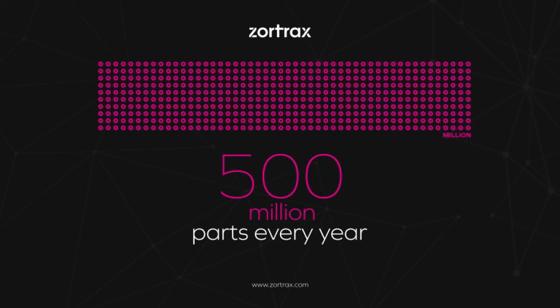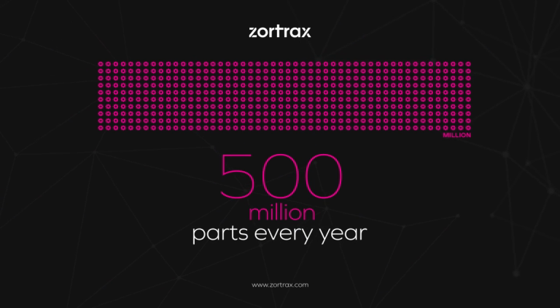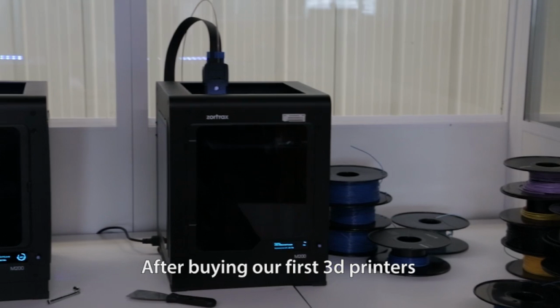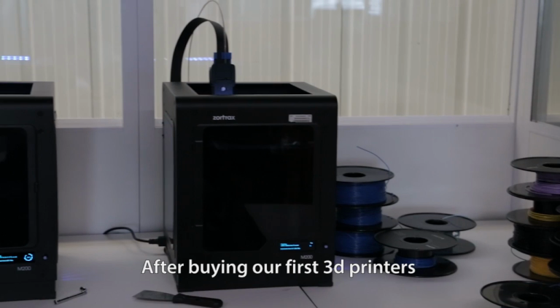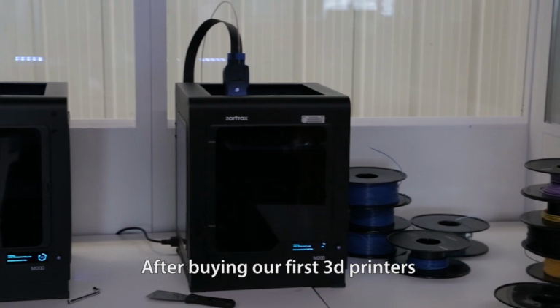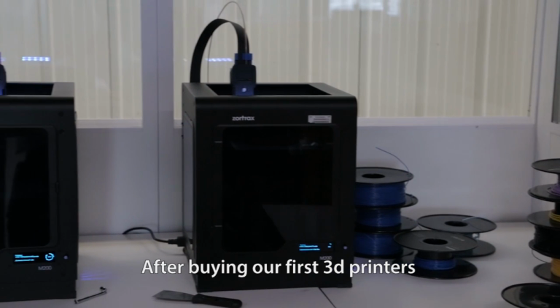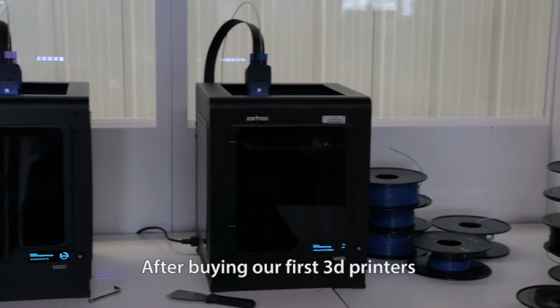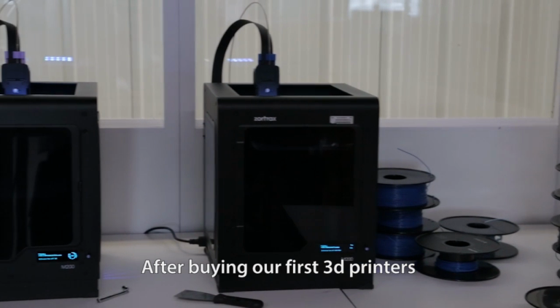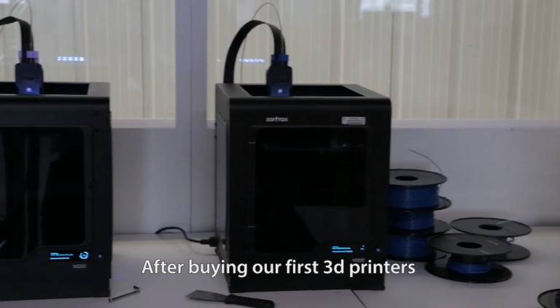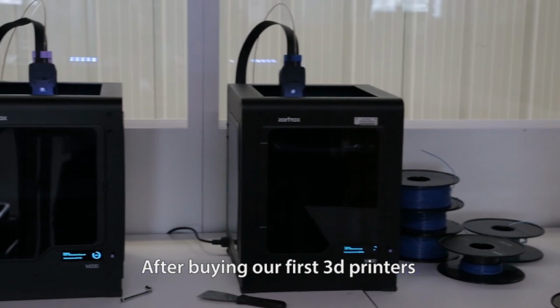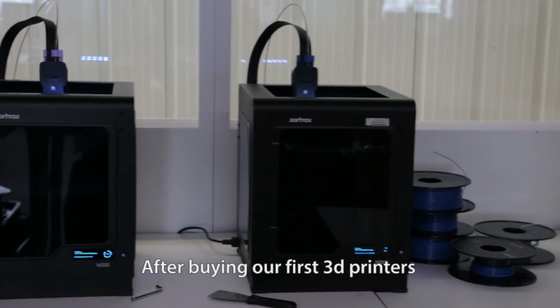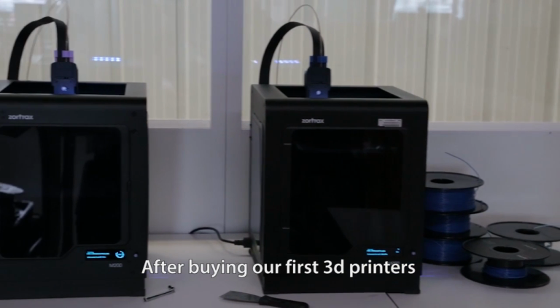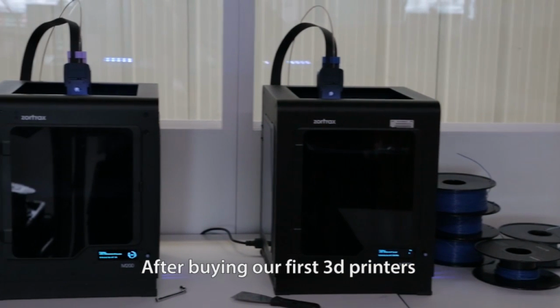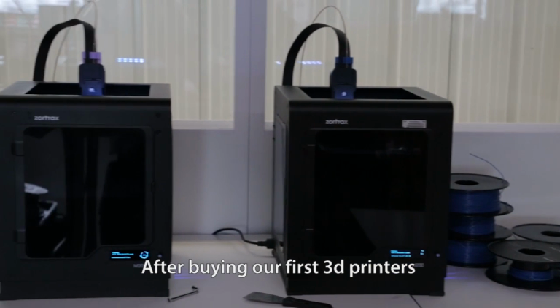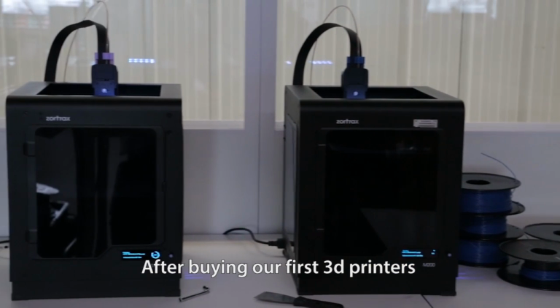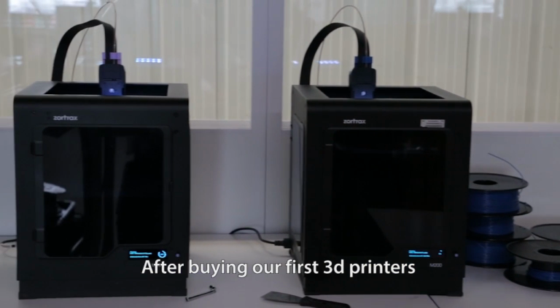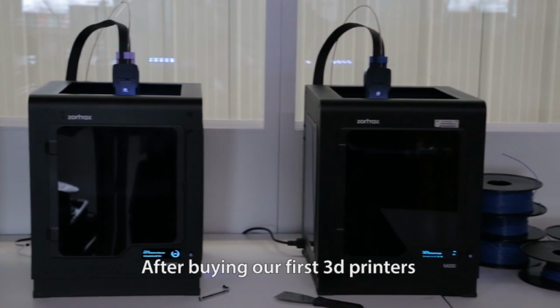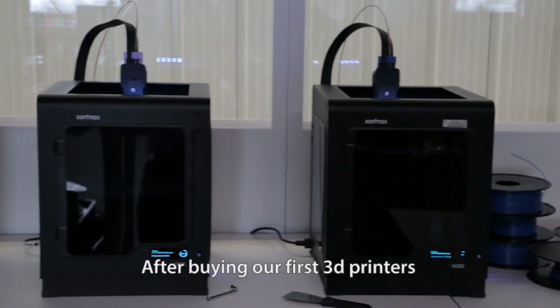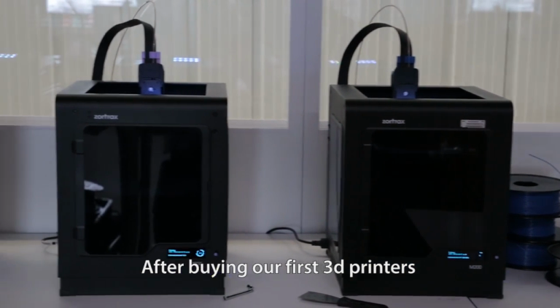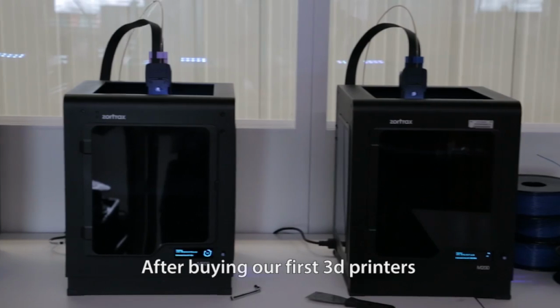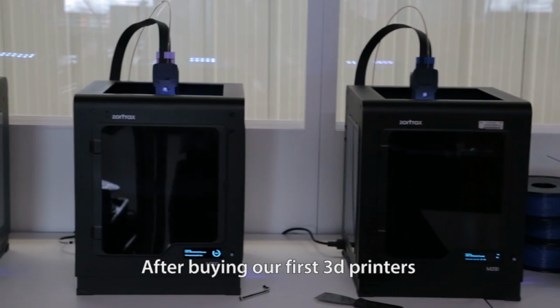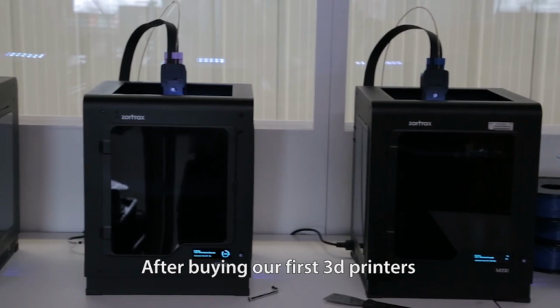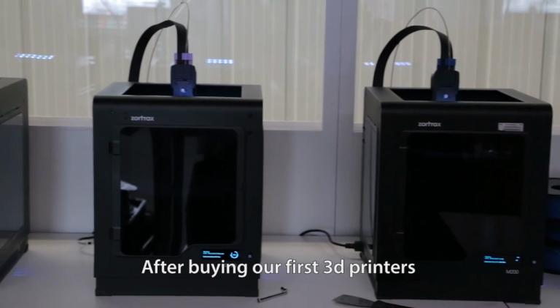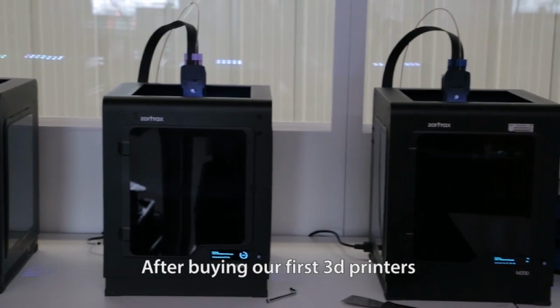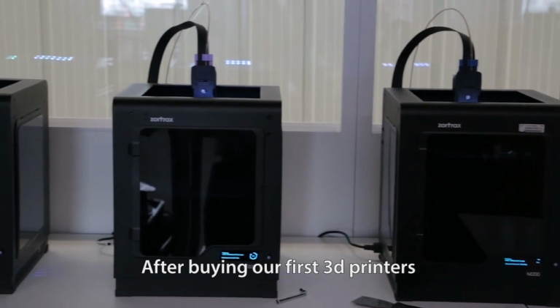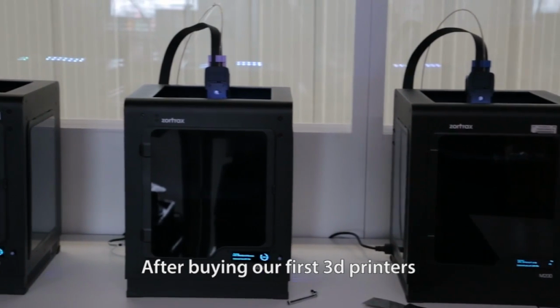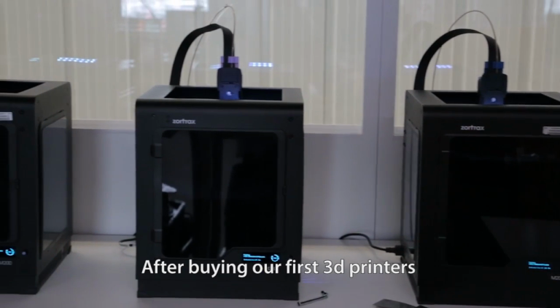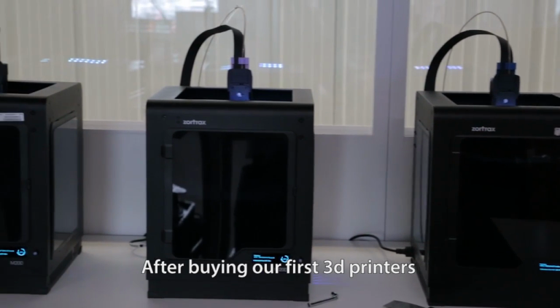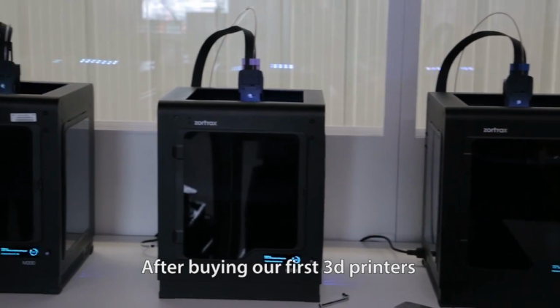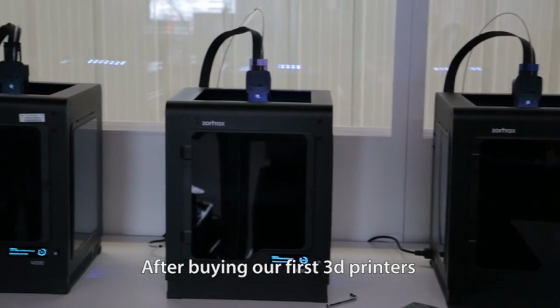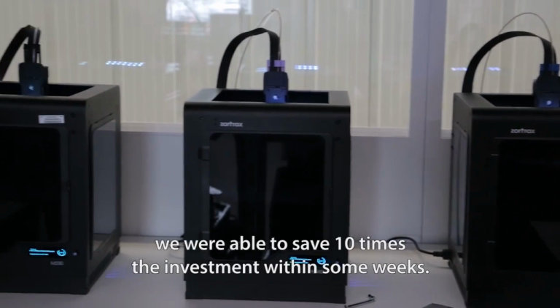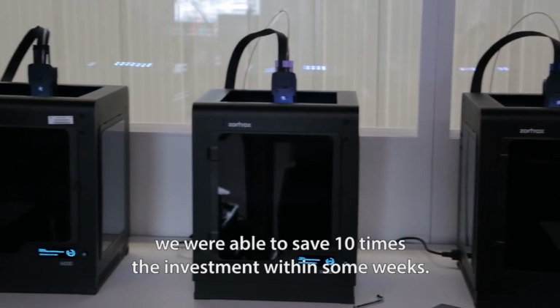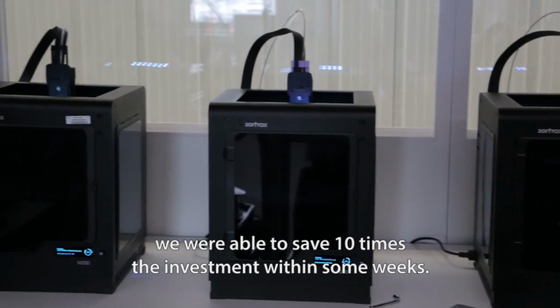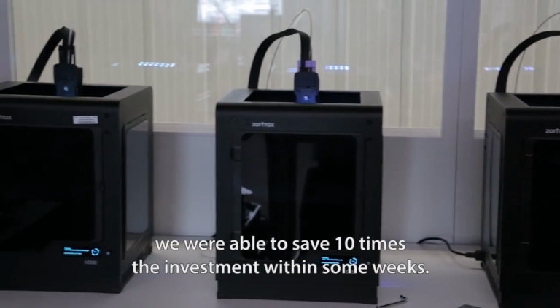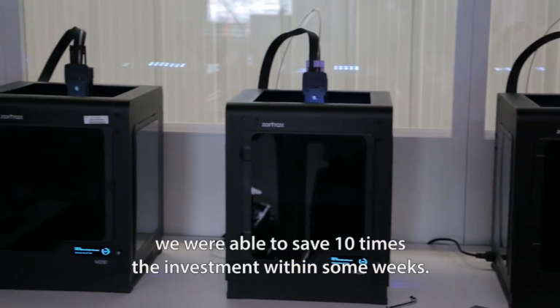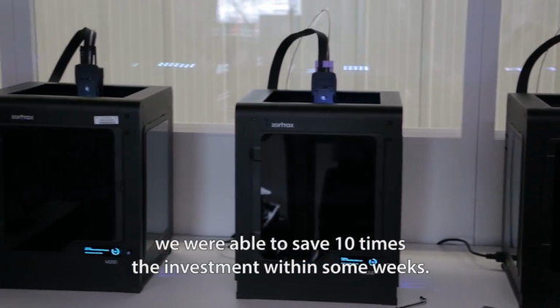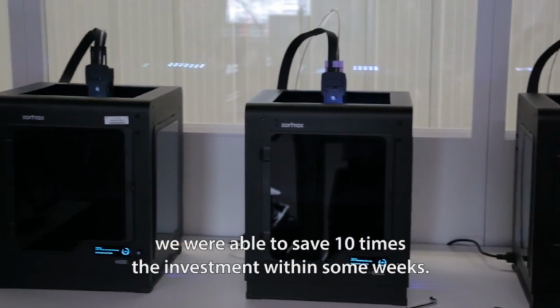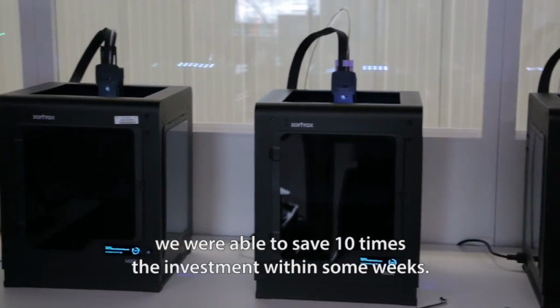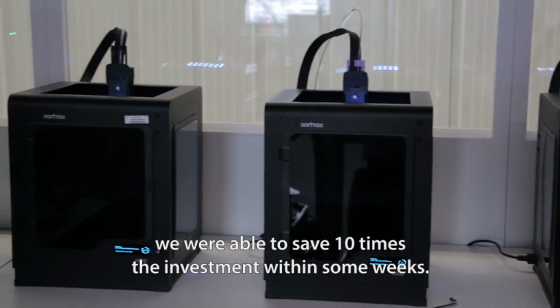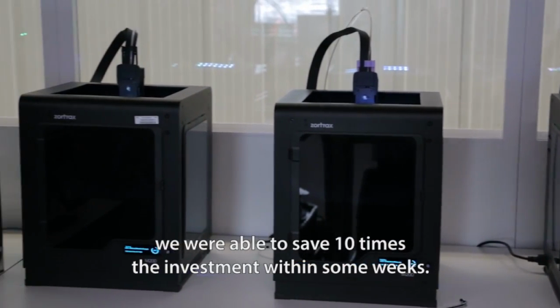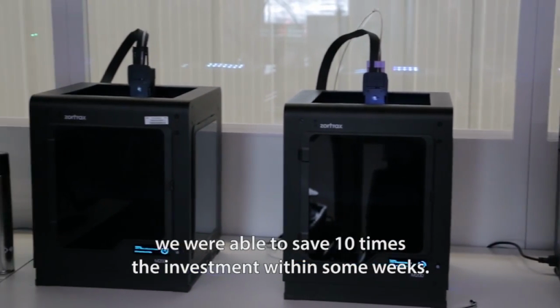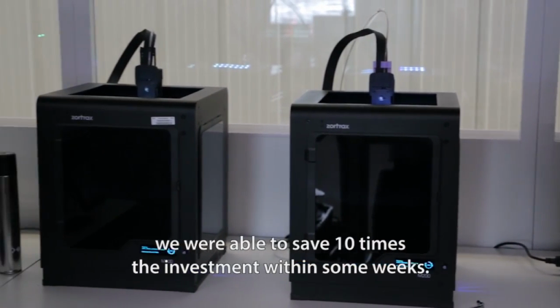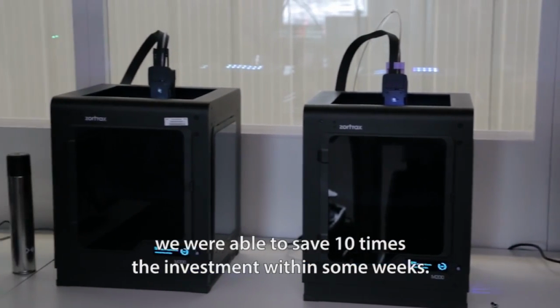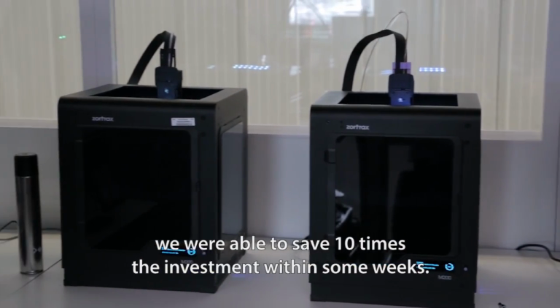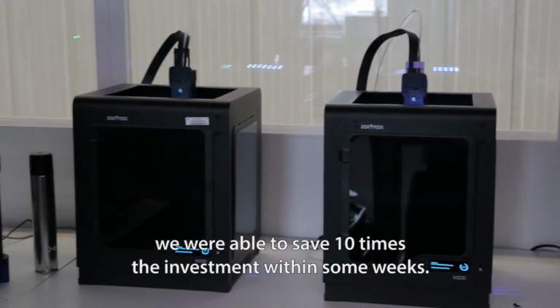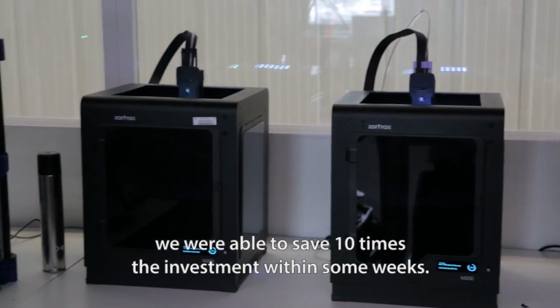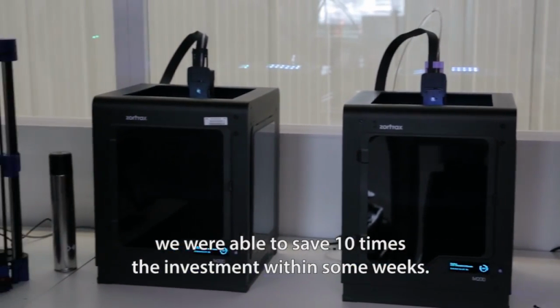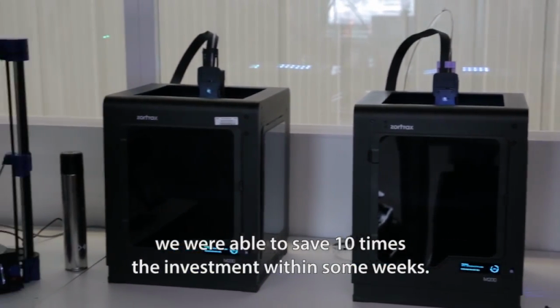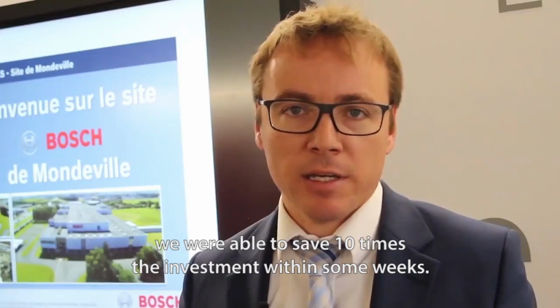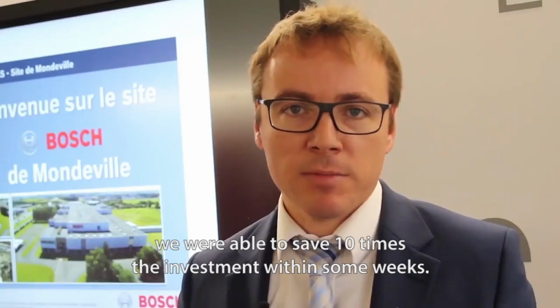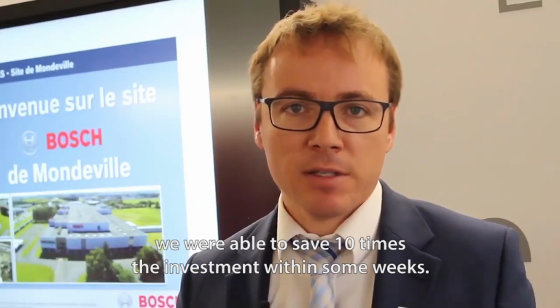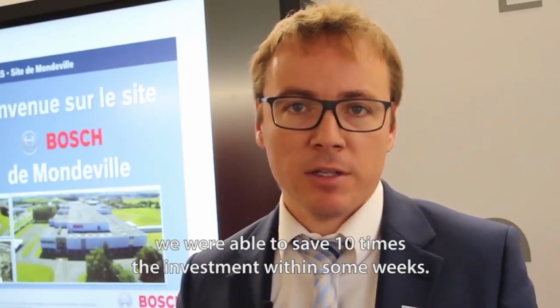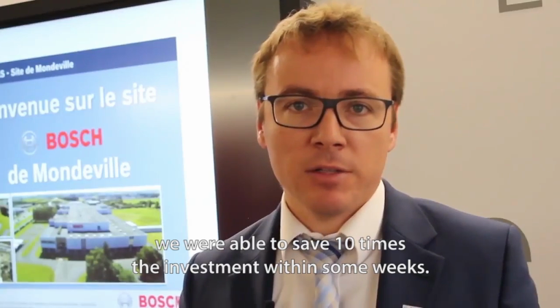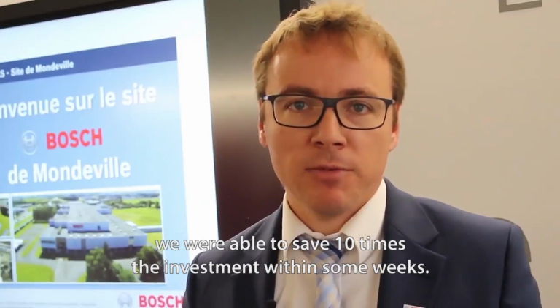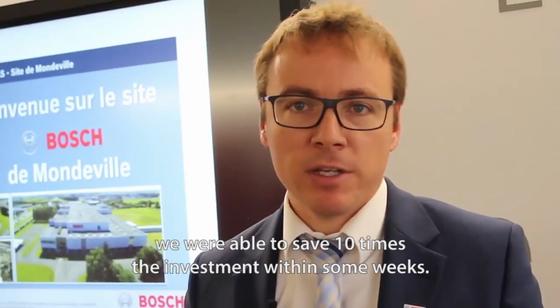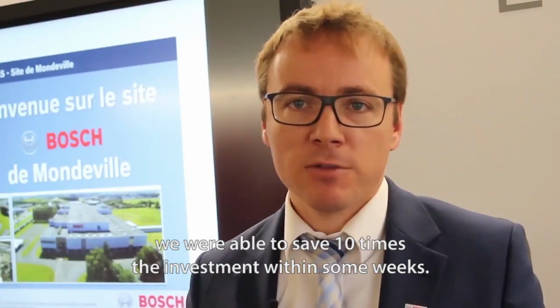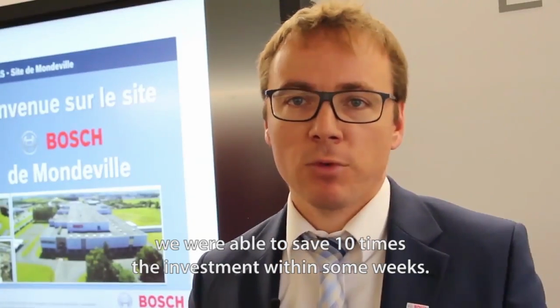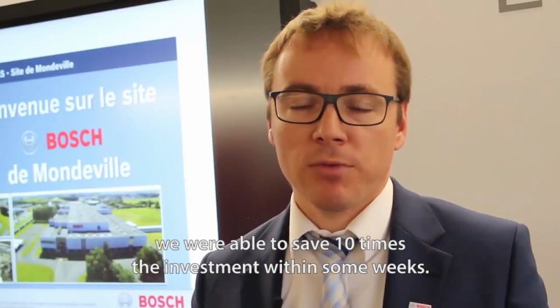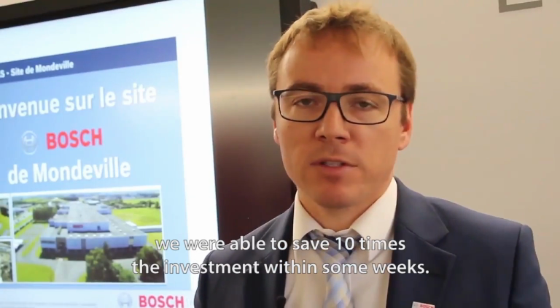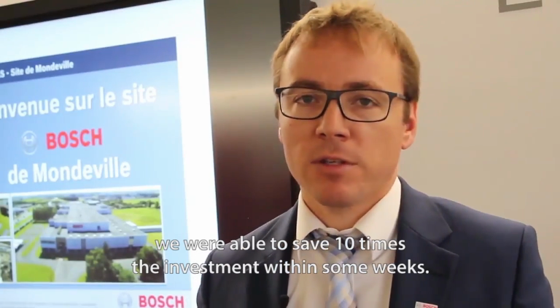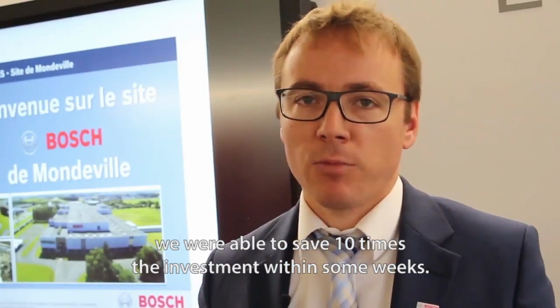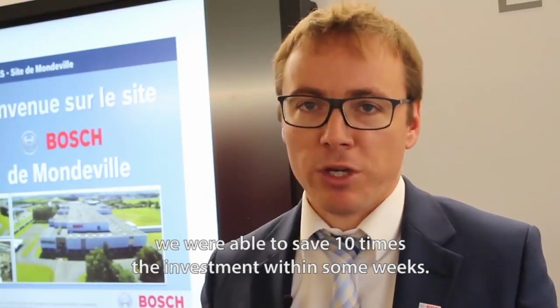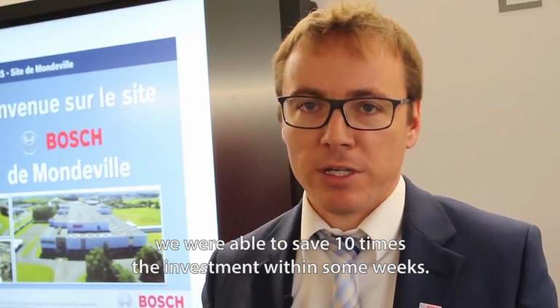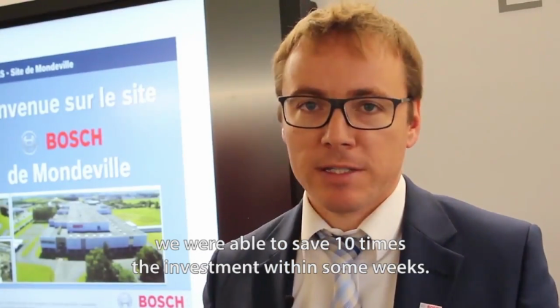After buying our first 3D printers, we were able to save 10 times the investment within just a few weeks.